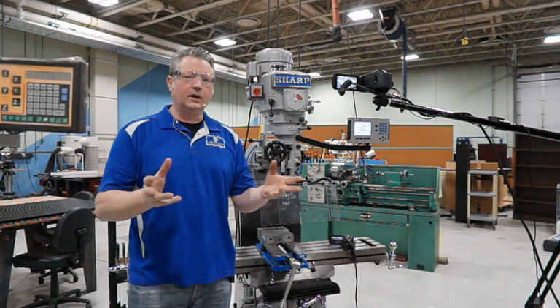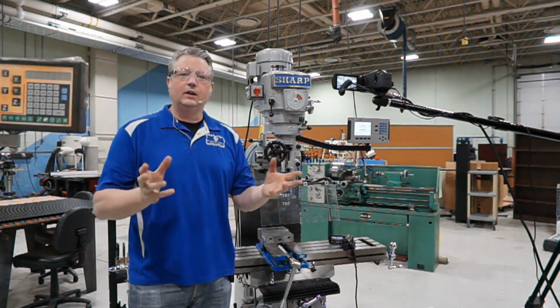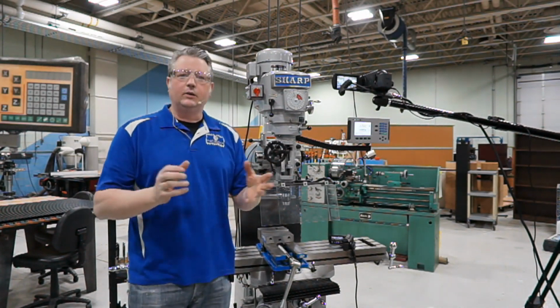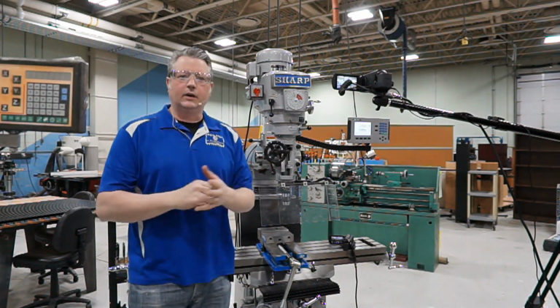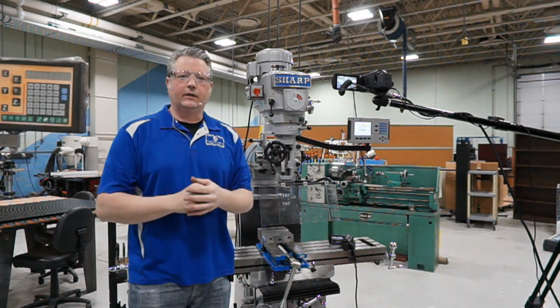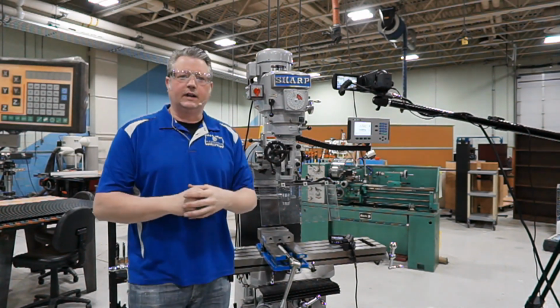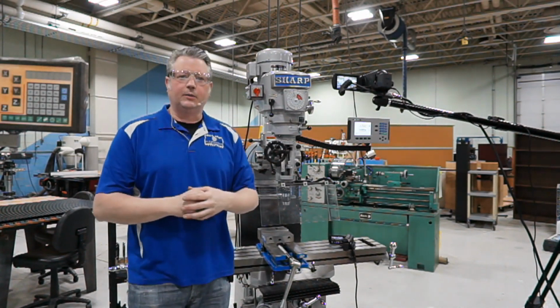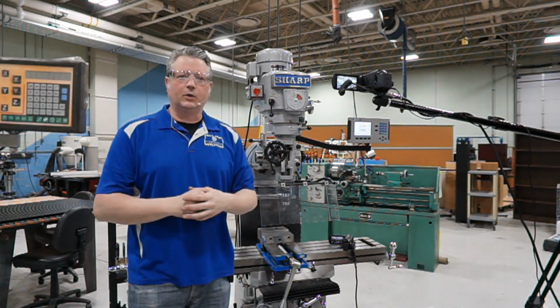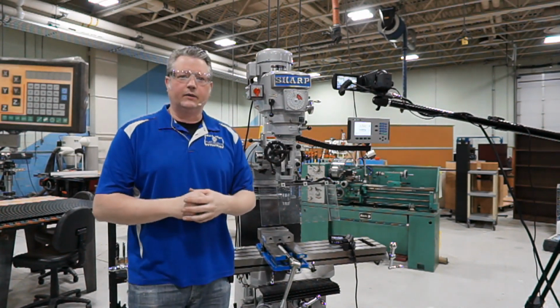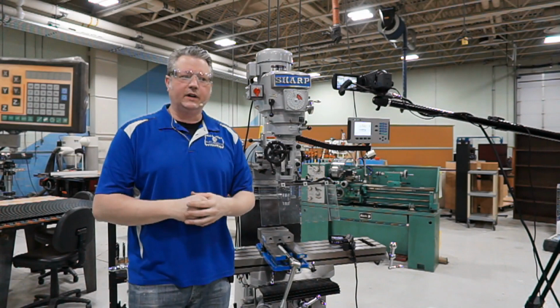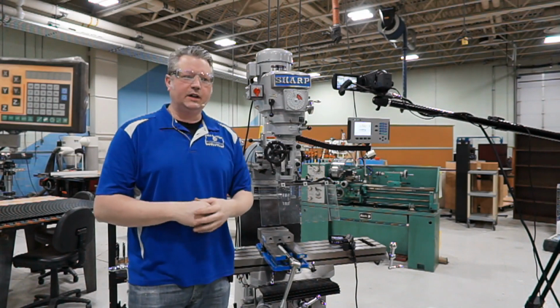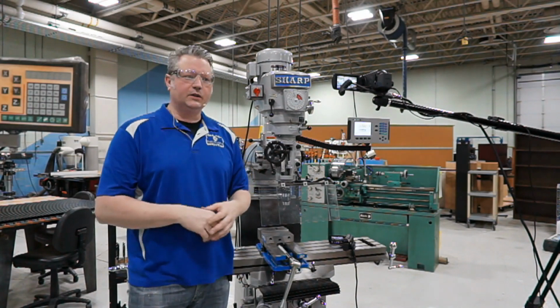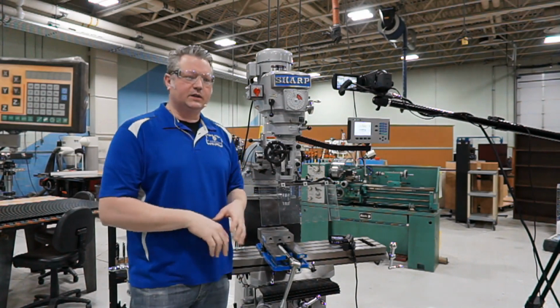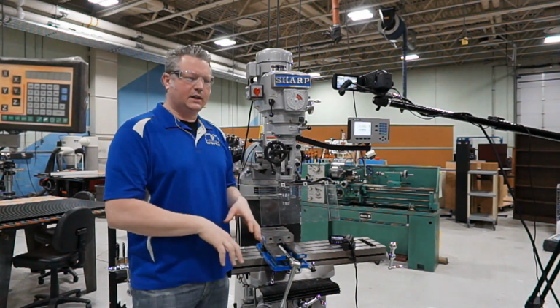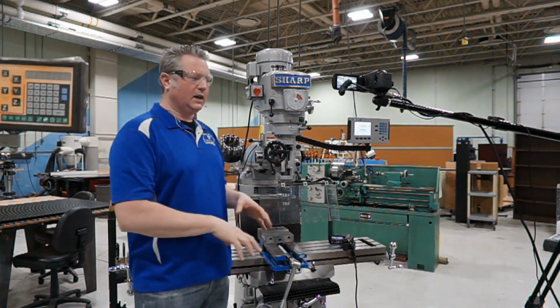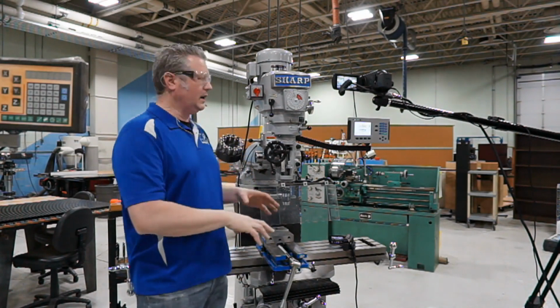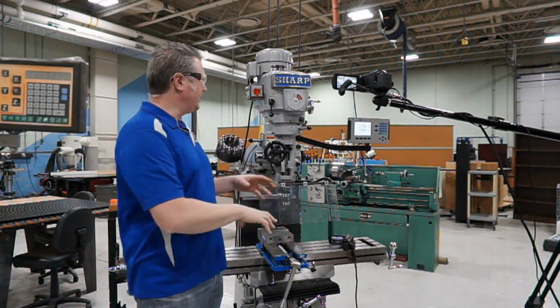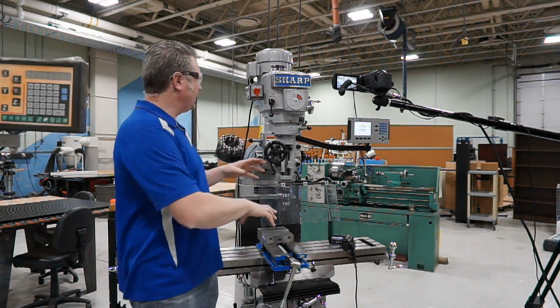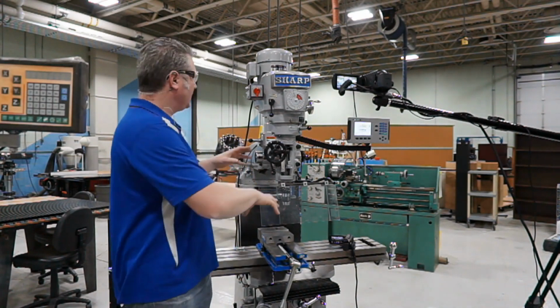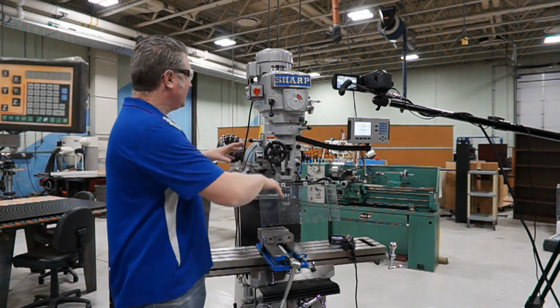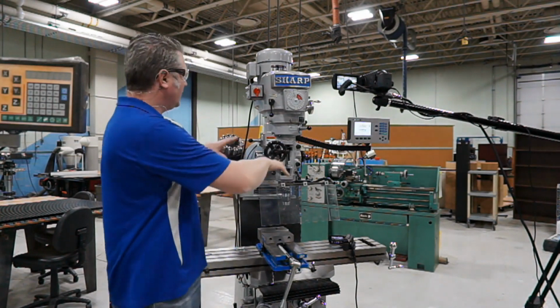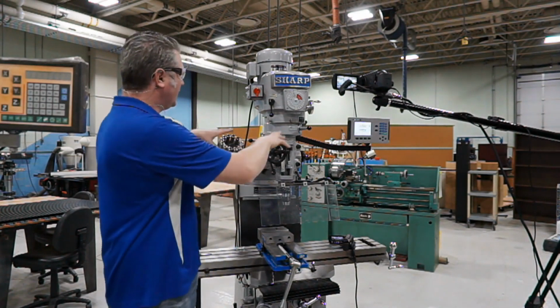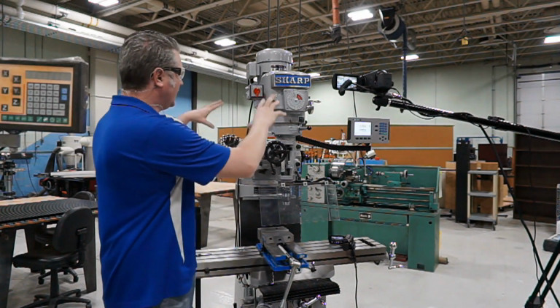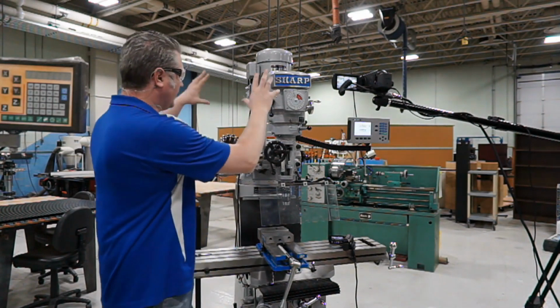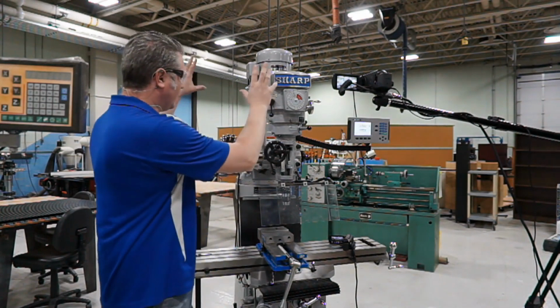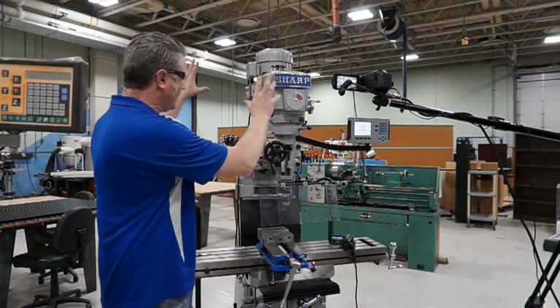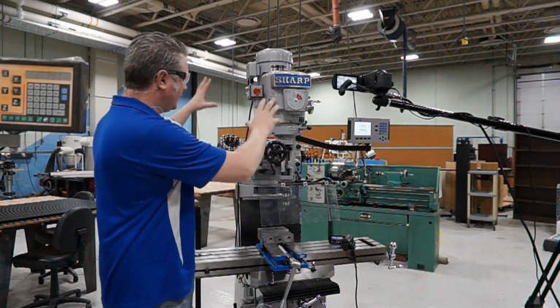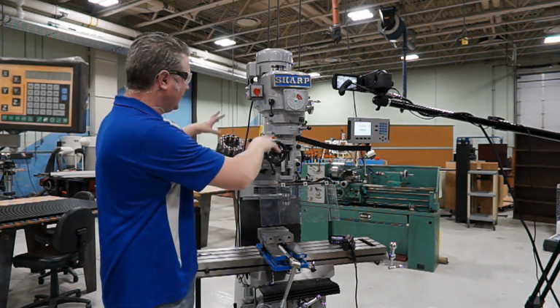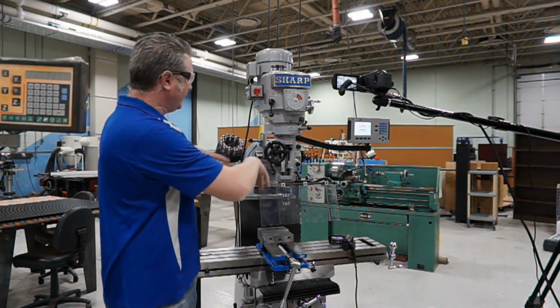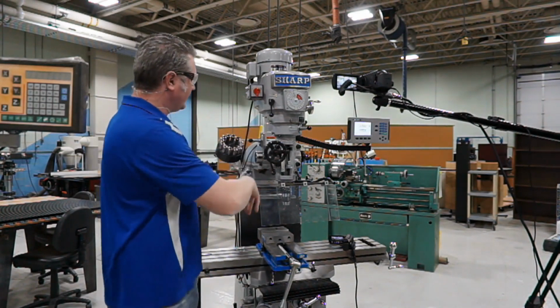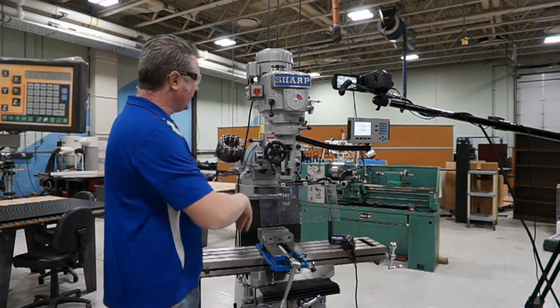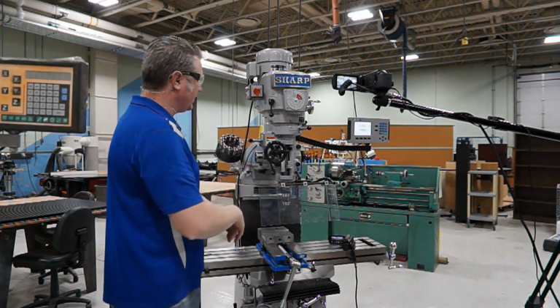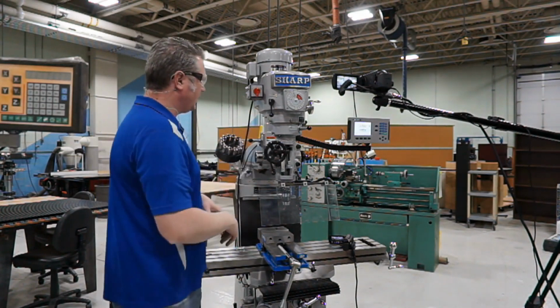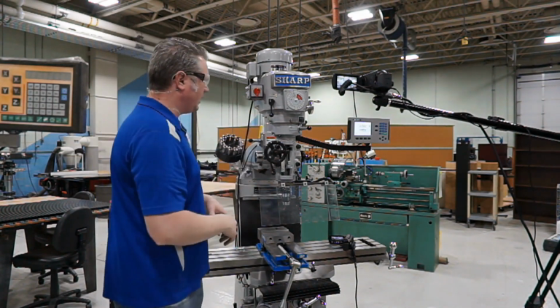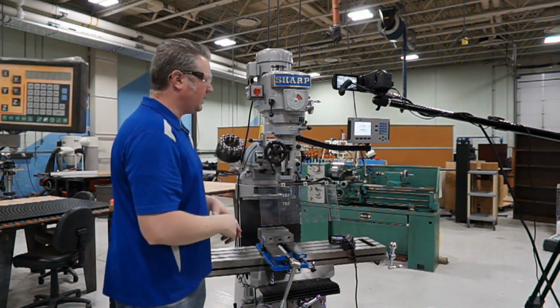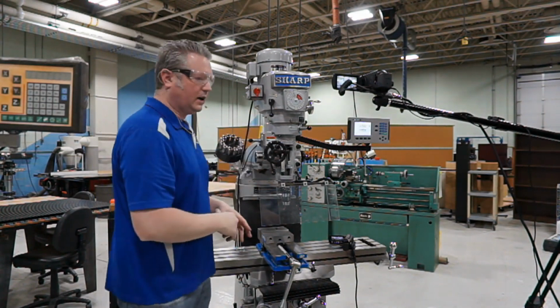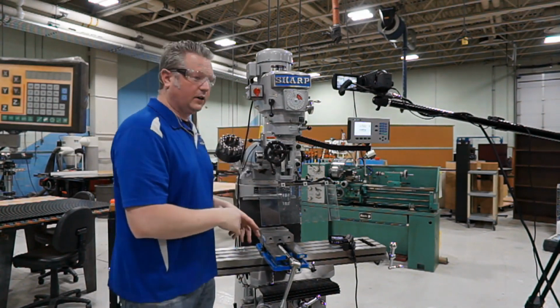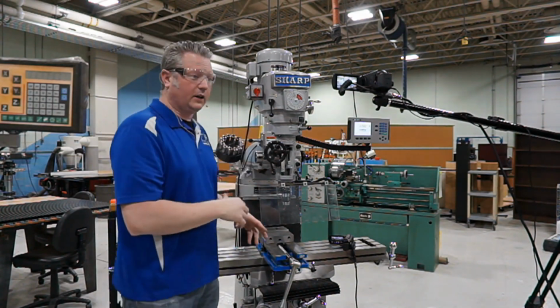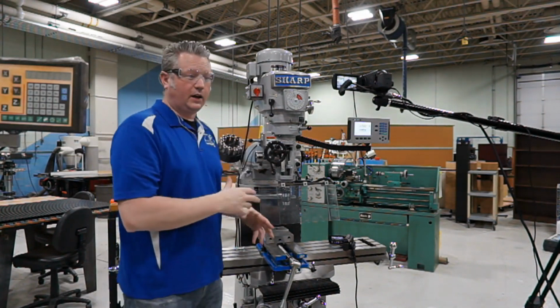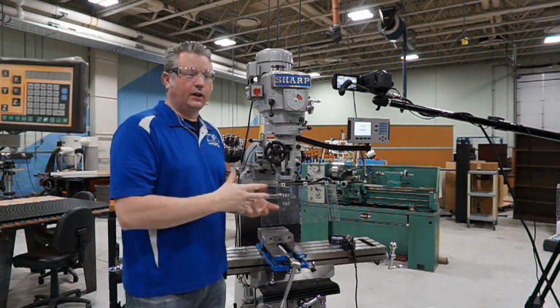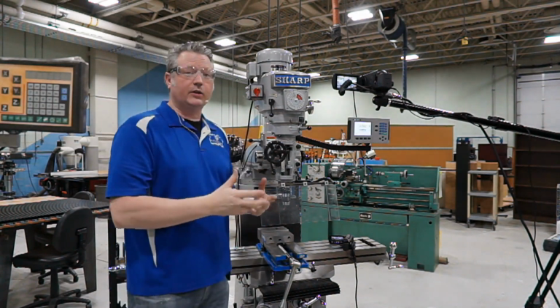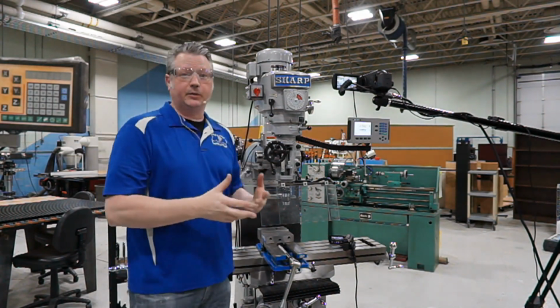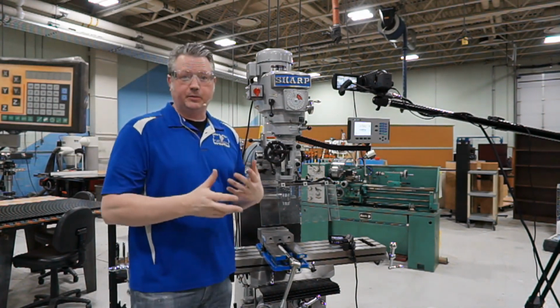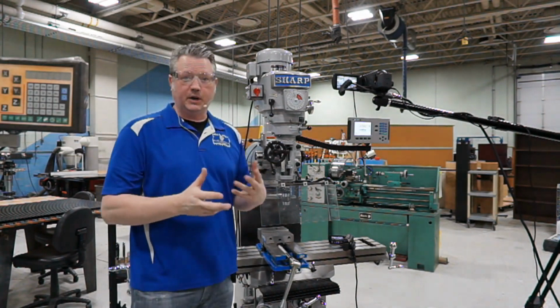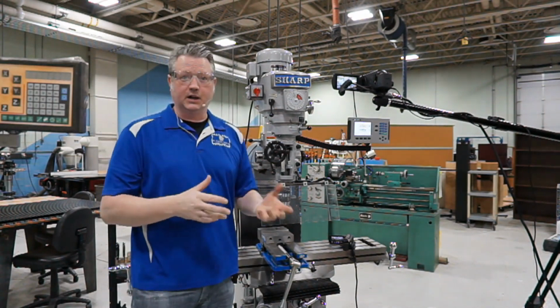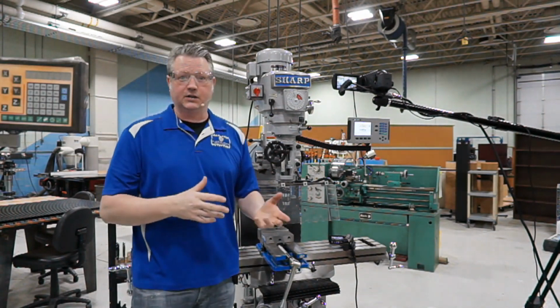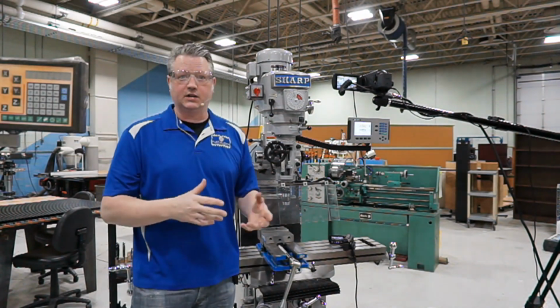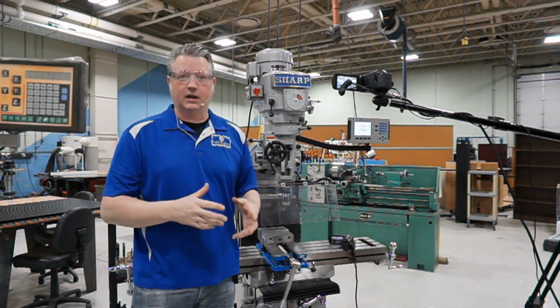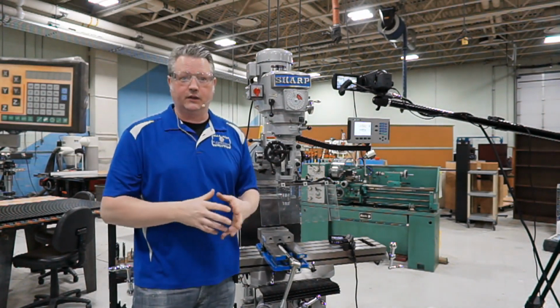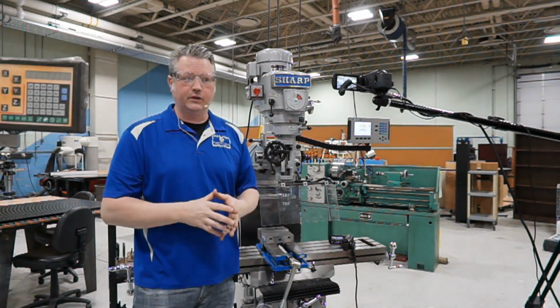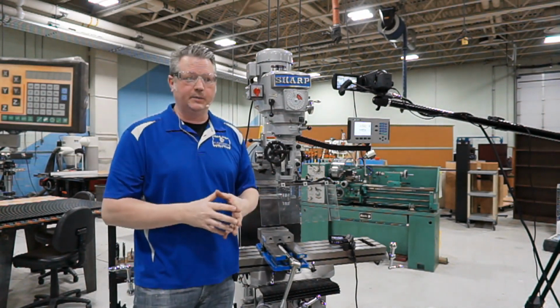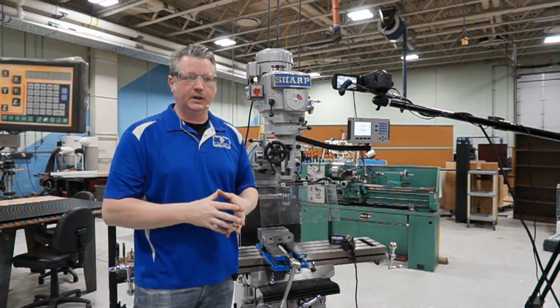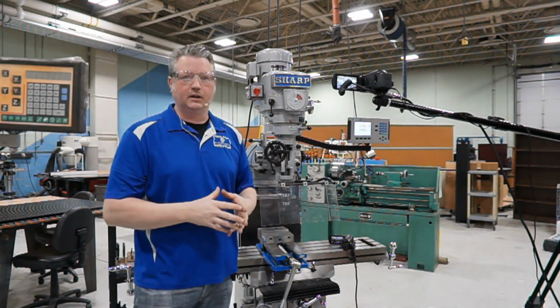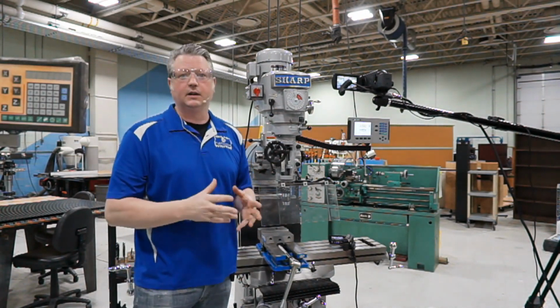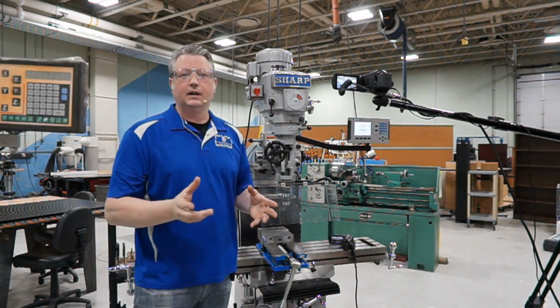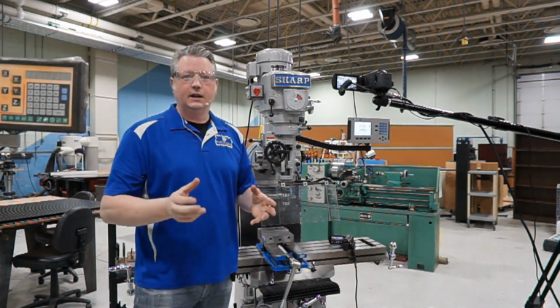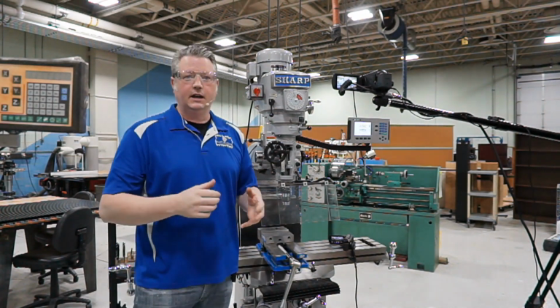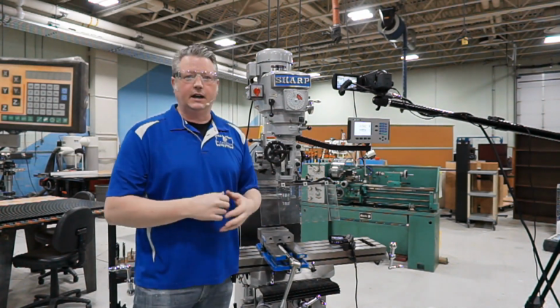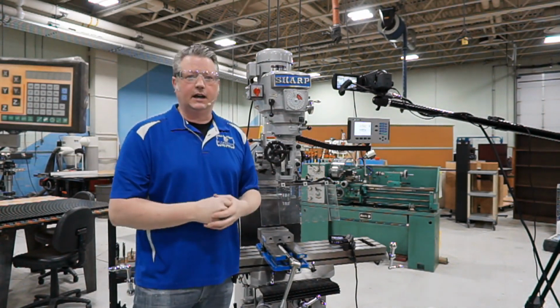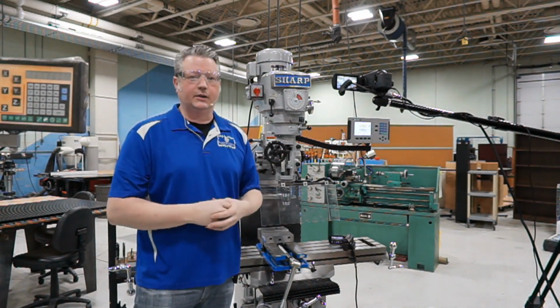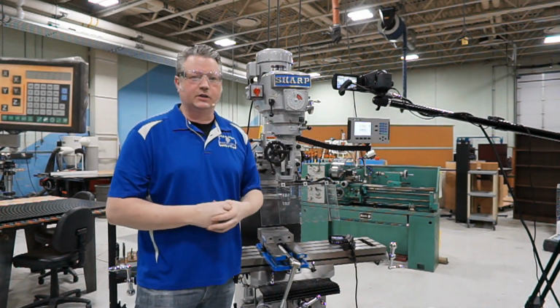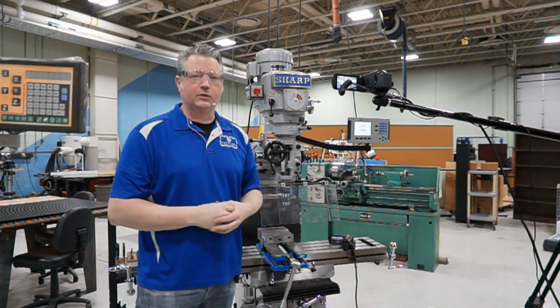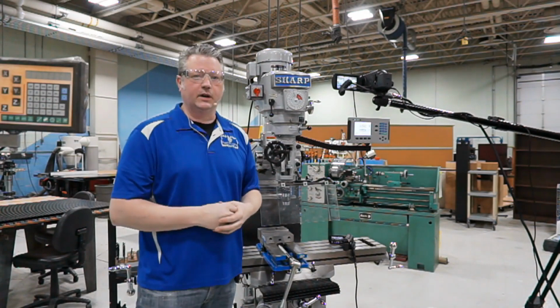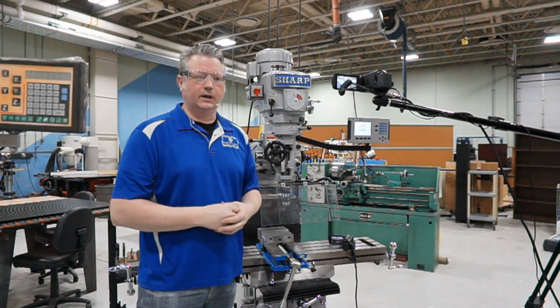We'll have a lot more videos to come on all the other parts of the mill and how it's run.